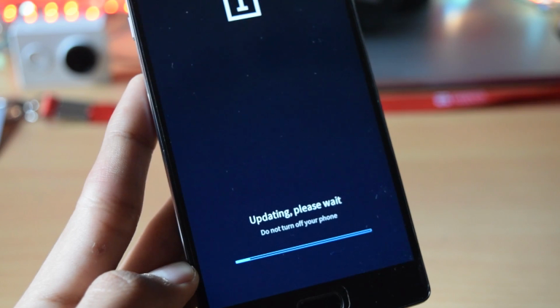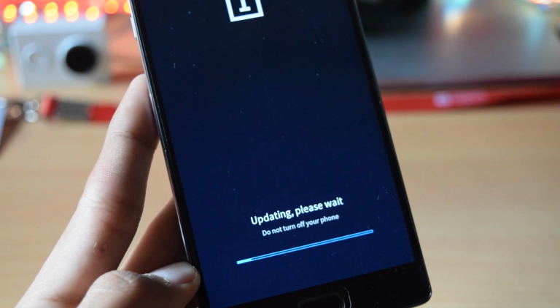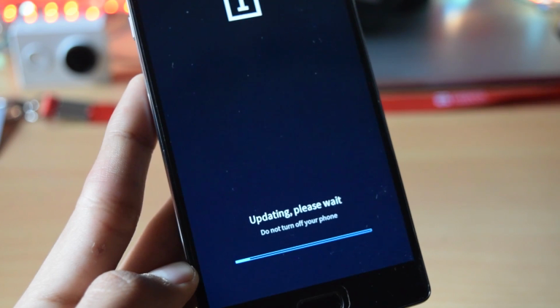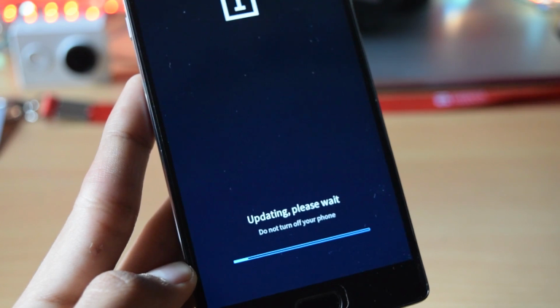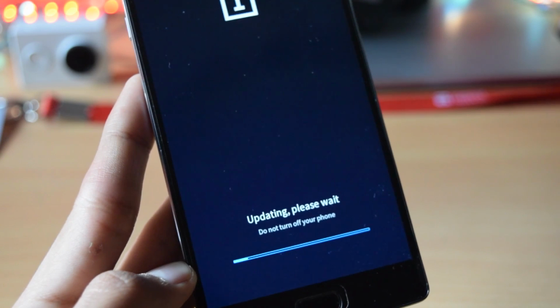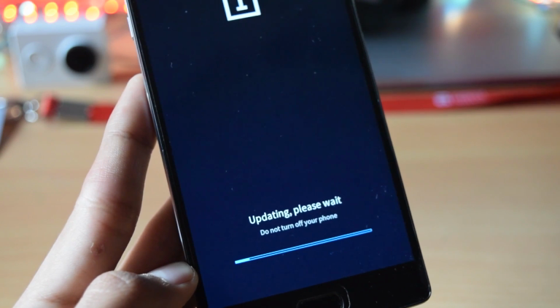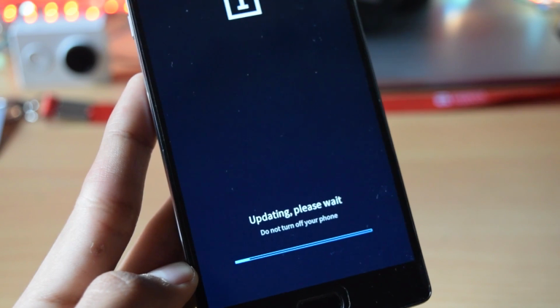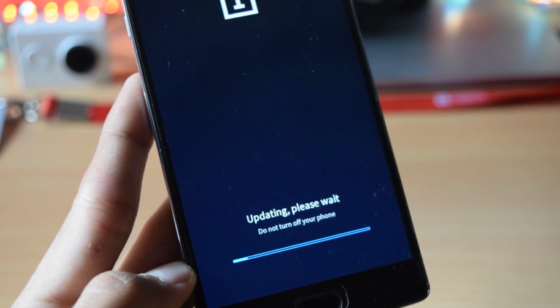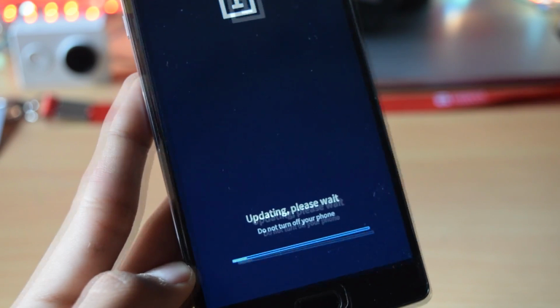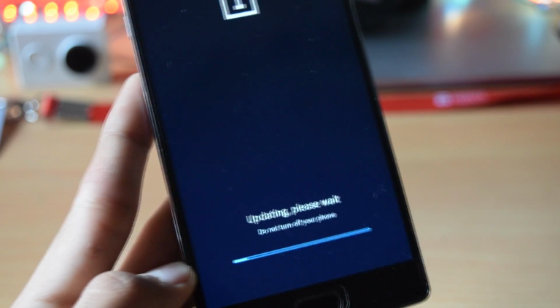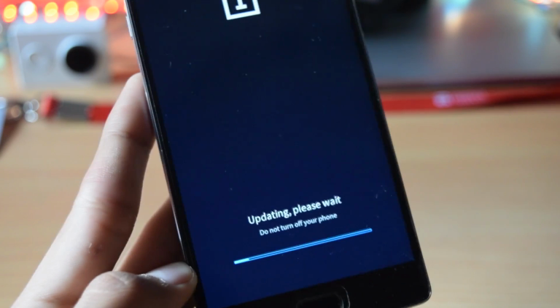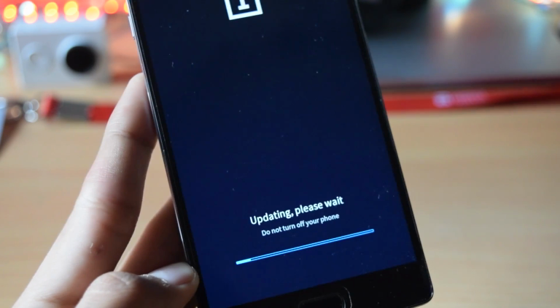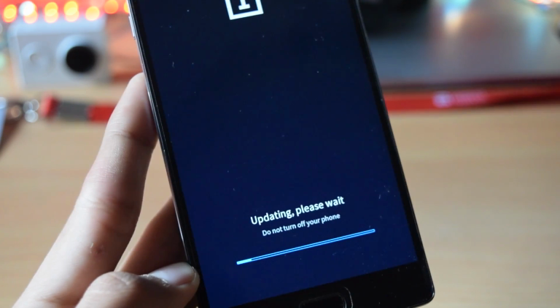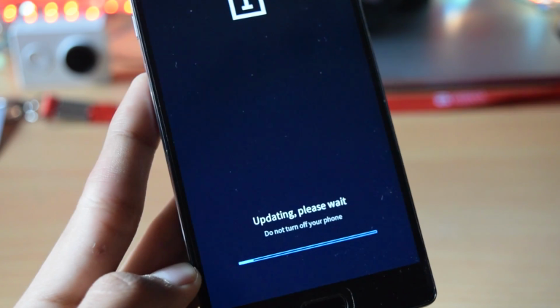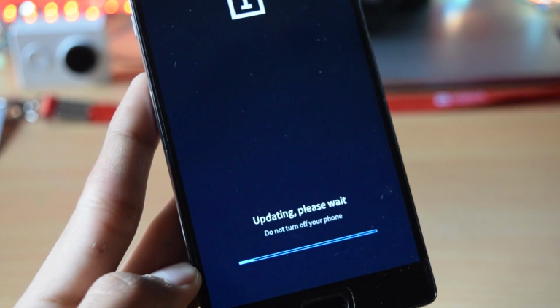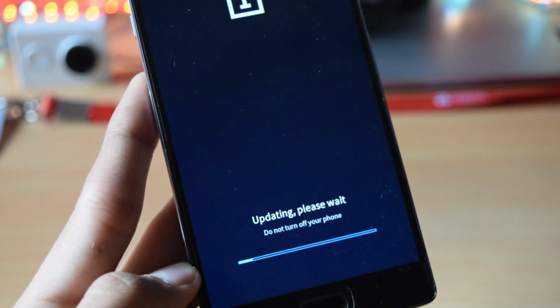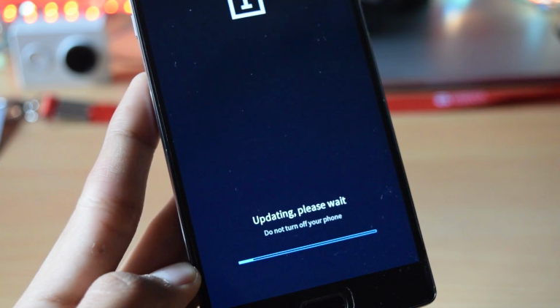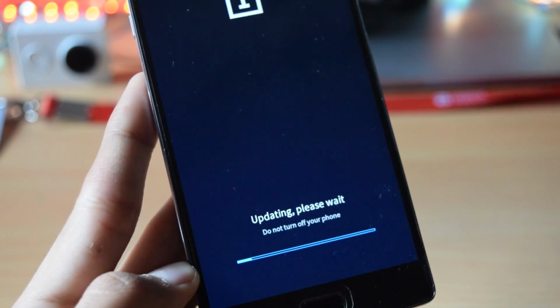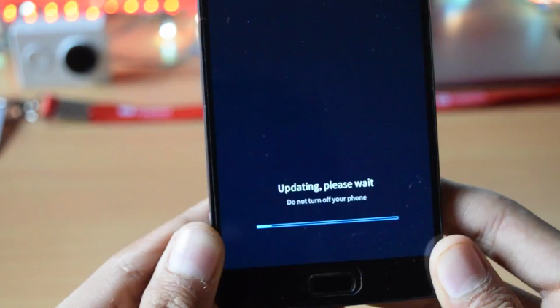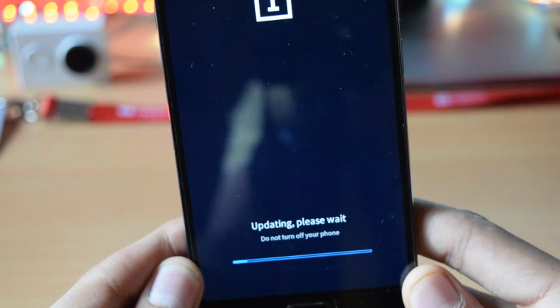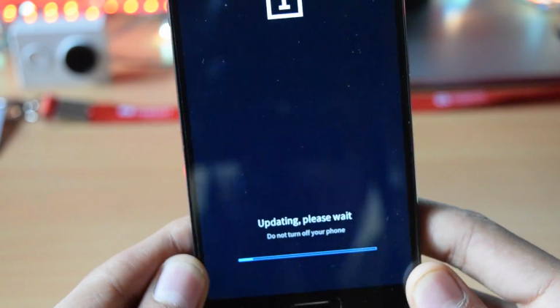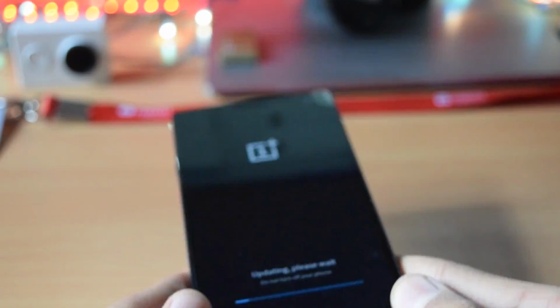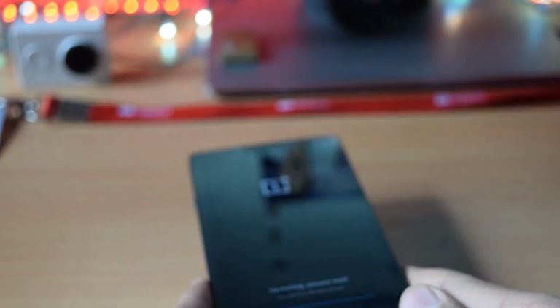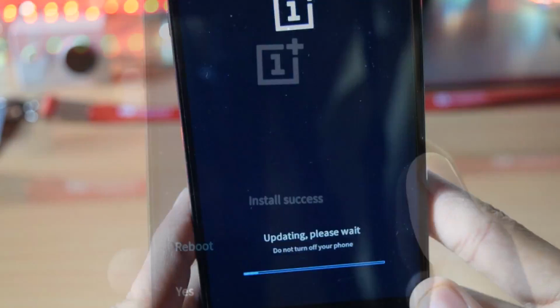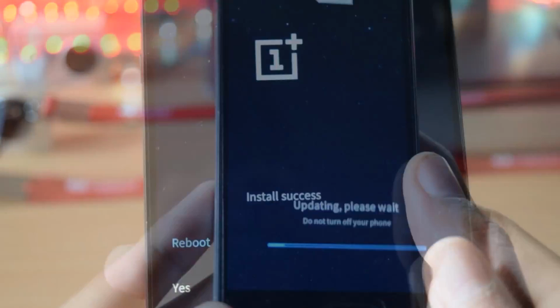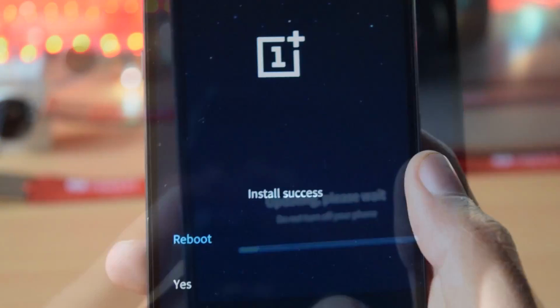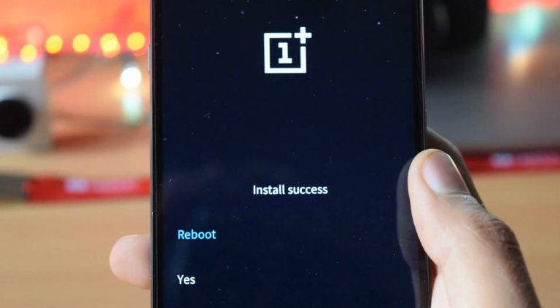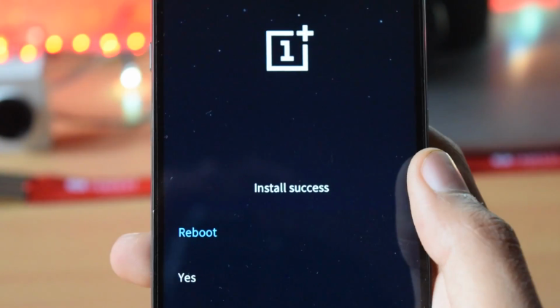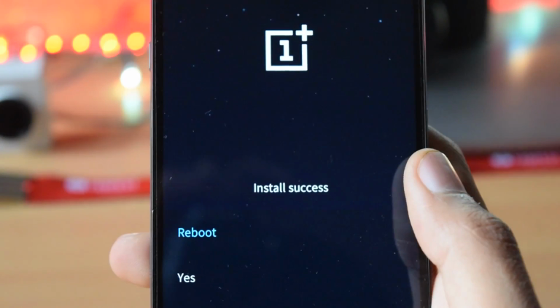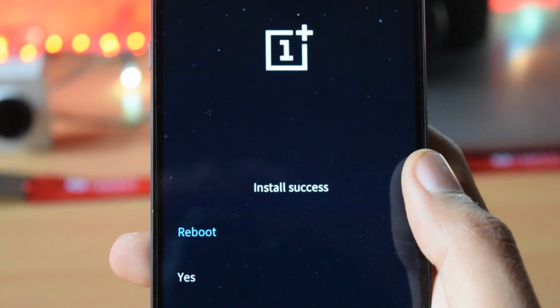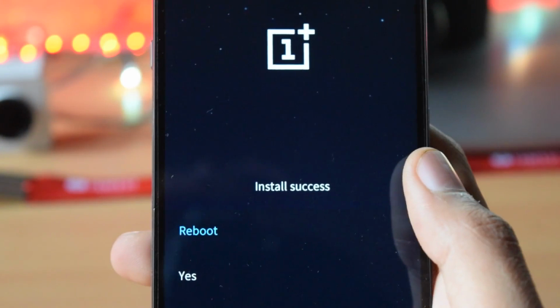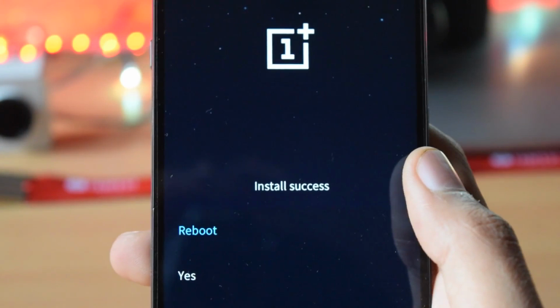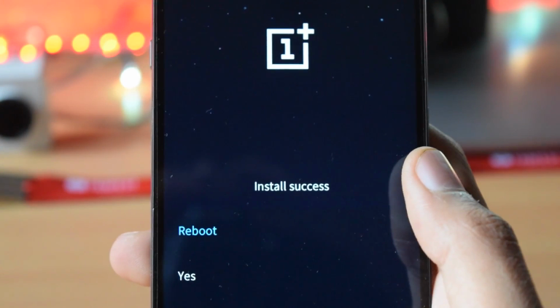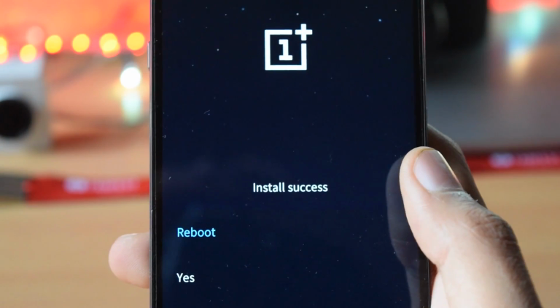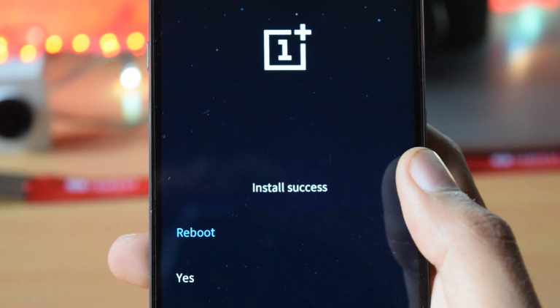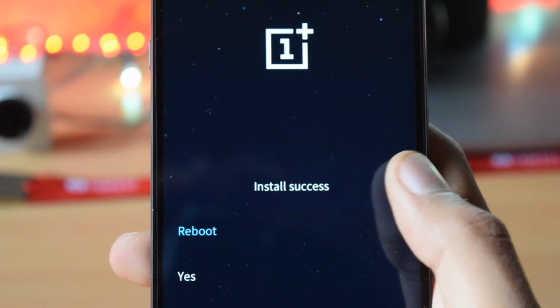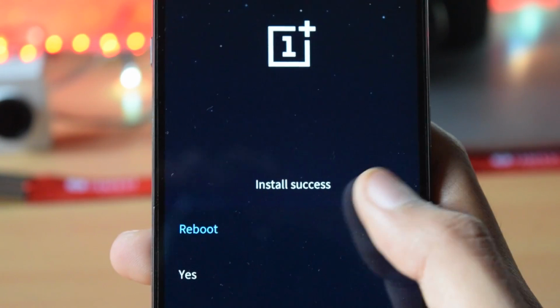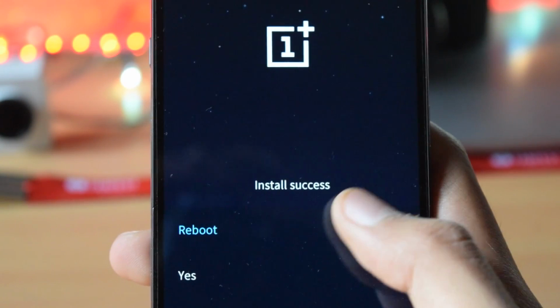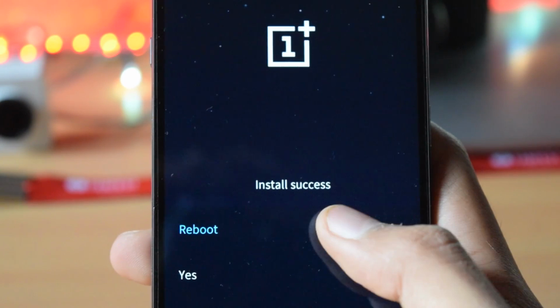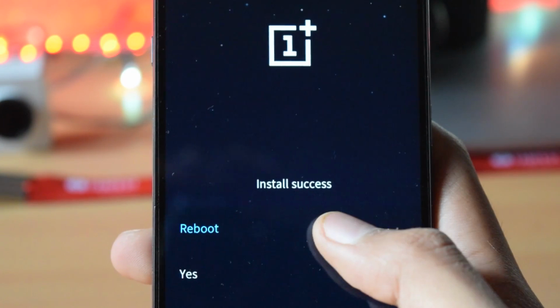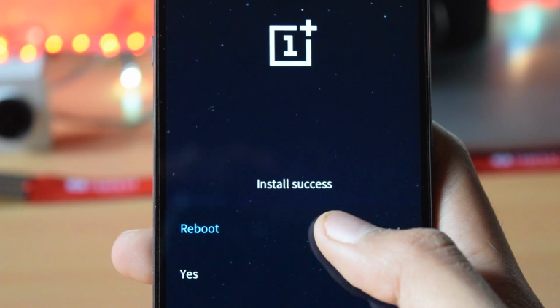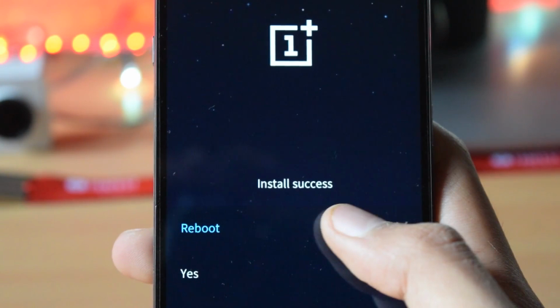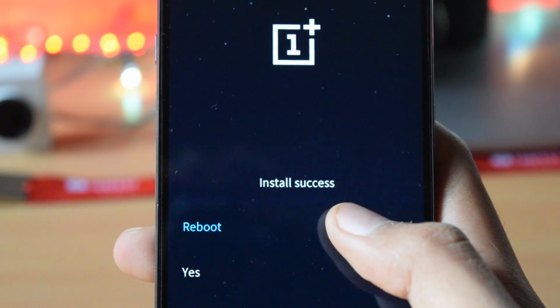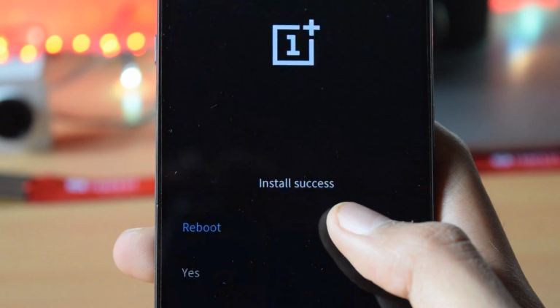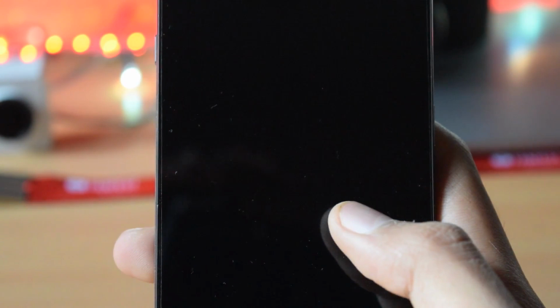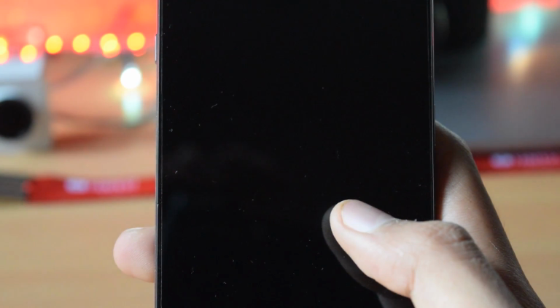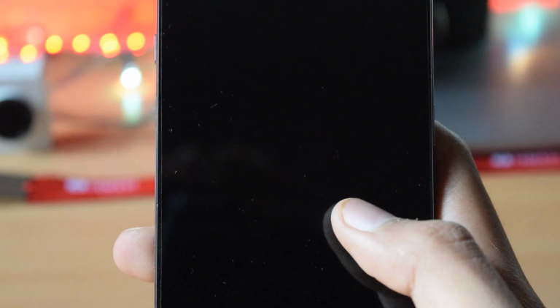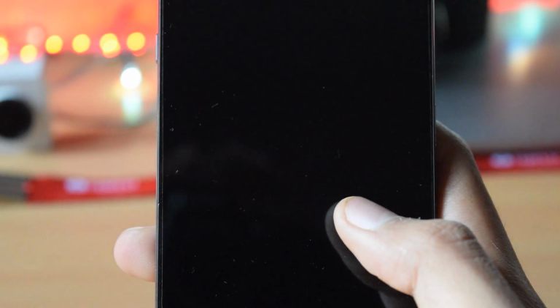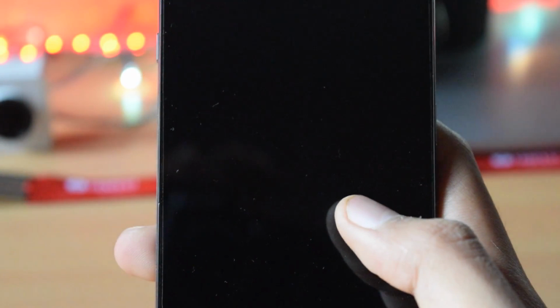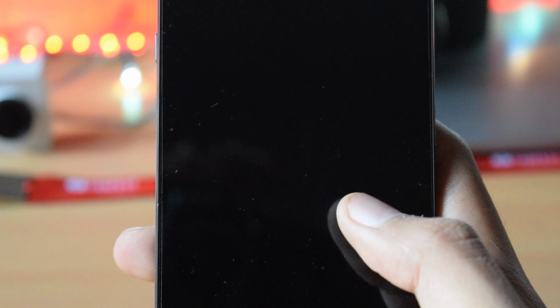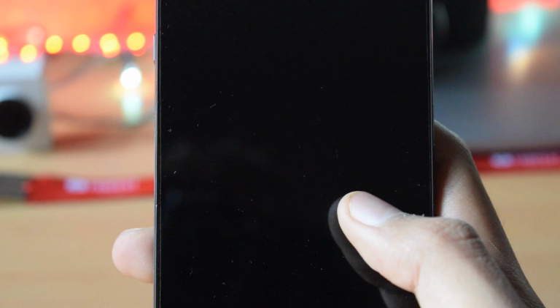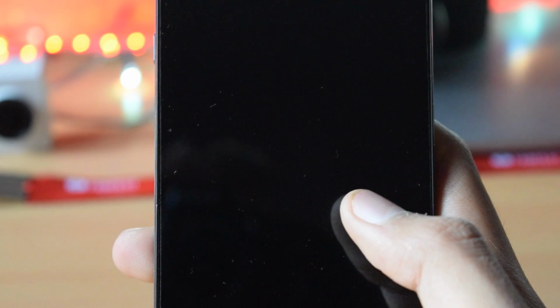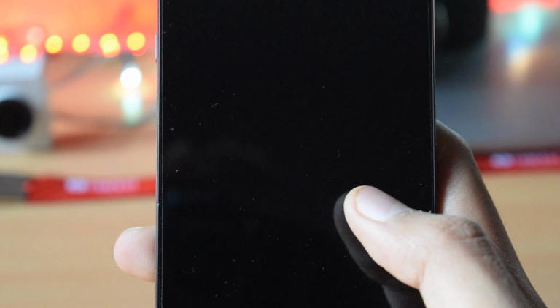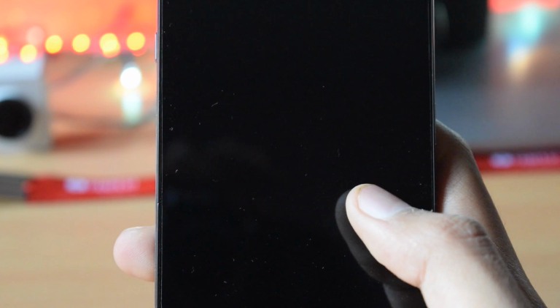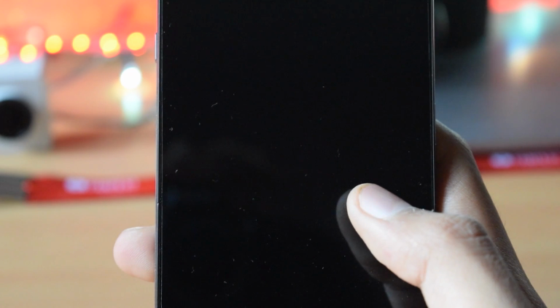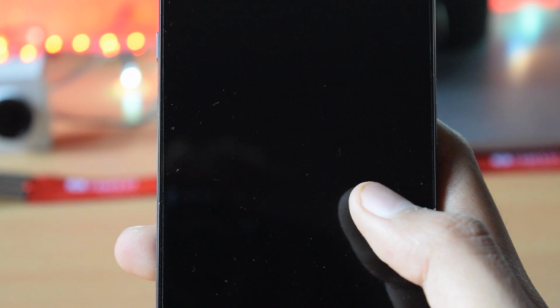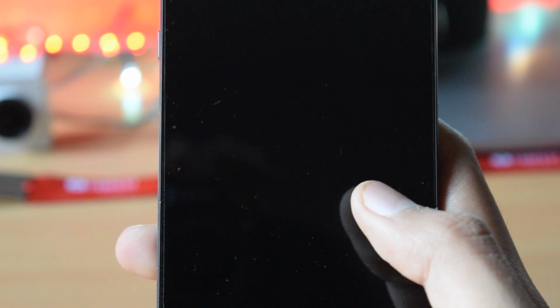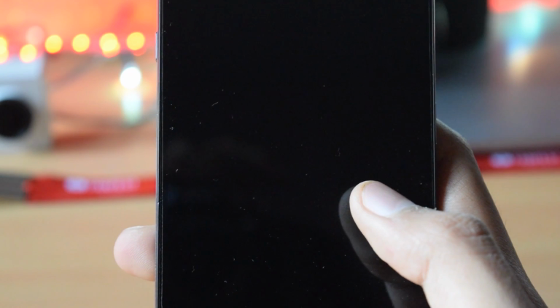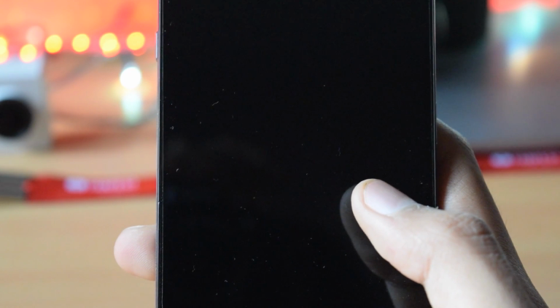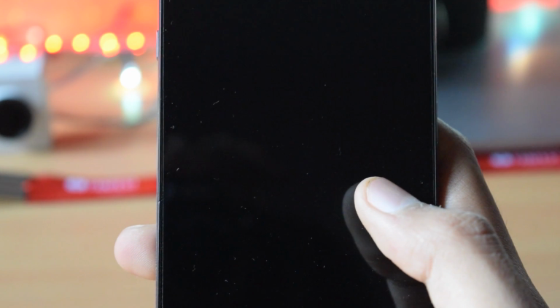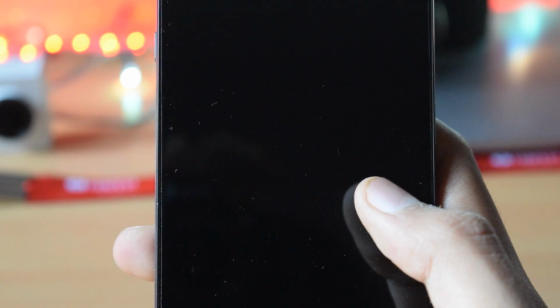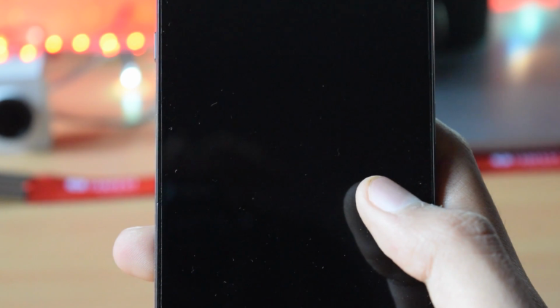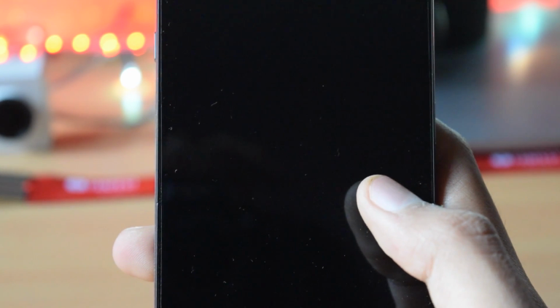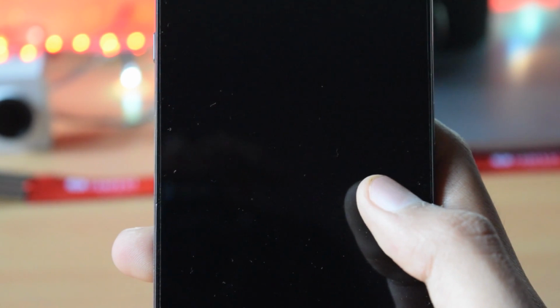So please be patient. Once the update is done, you will be asked to reboot the phone. Just tap on yes.